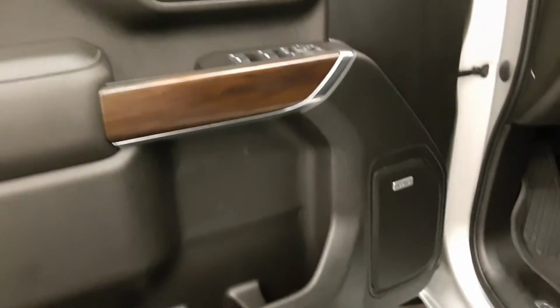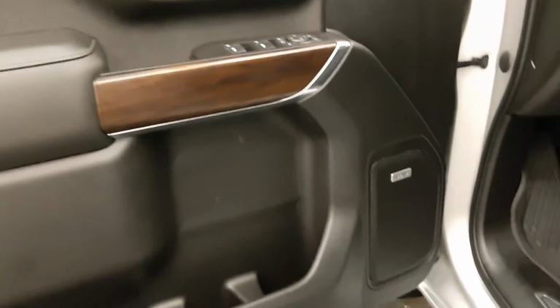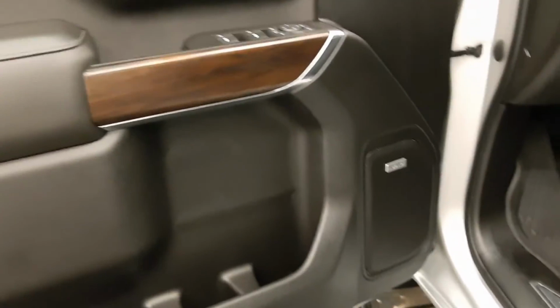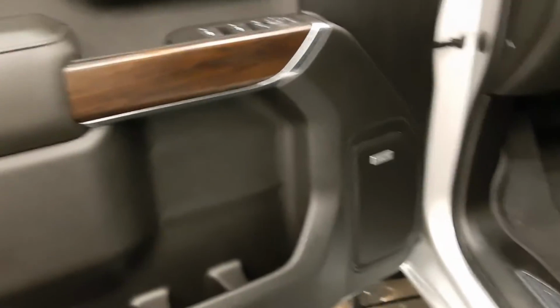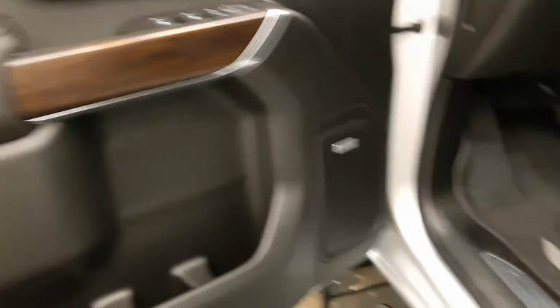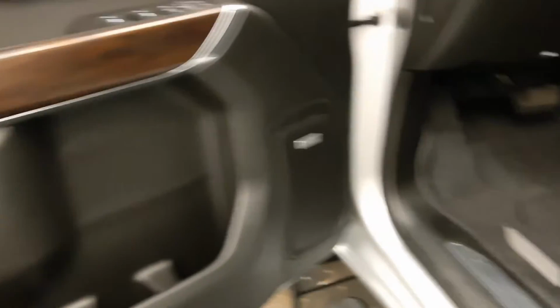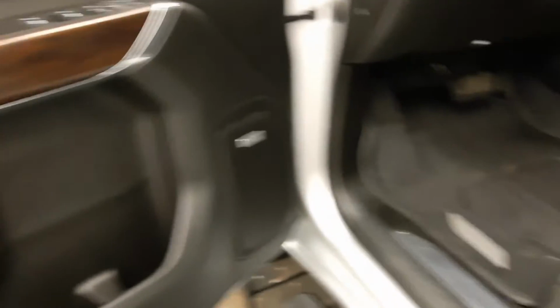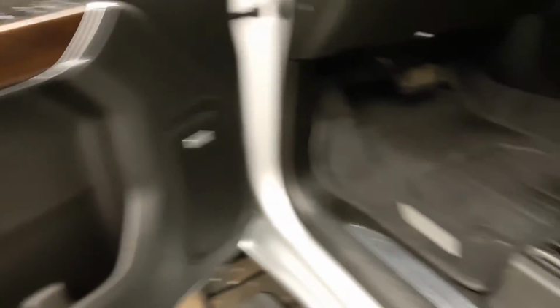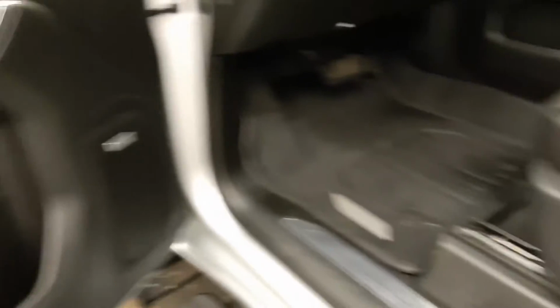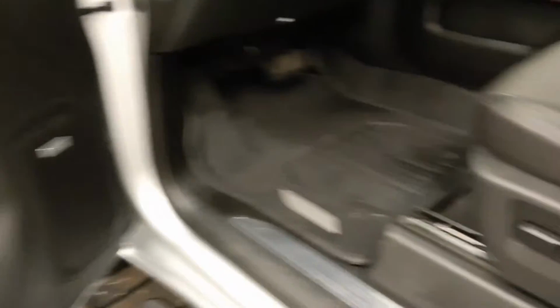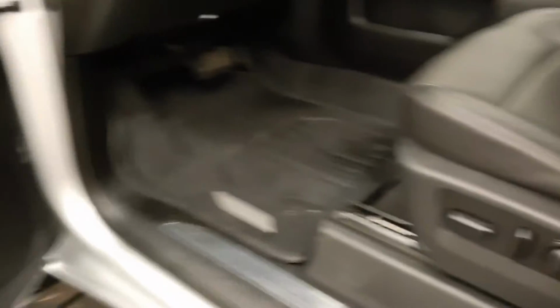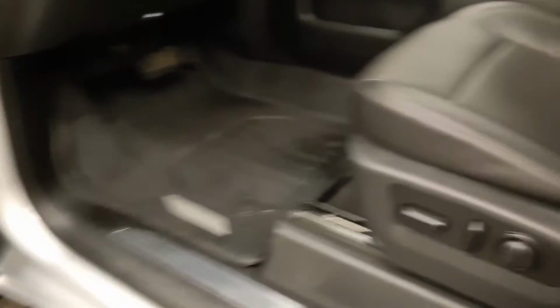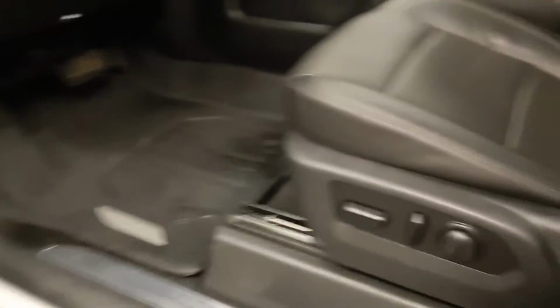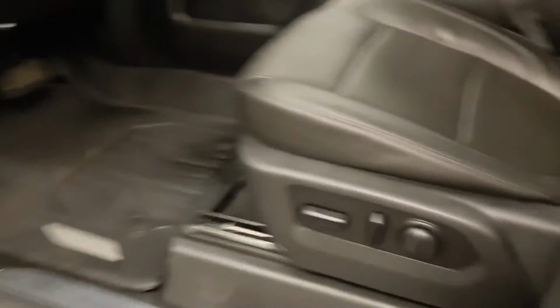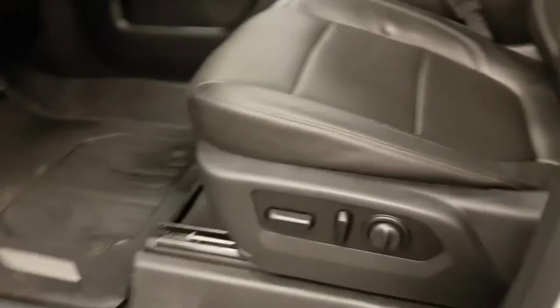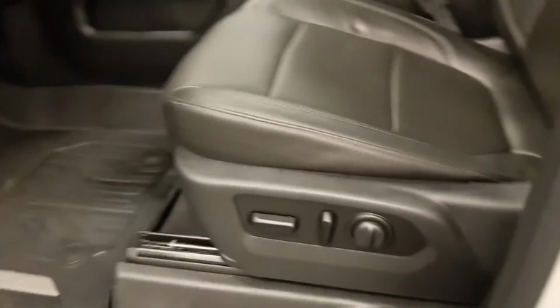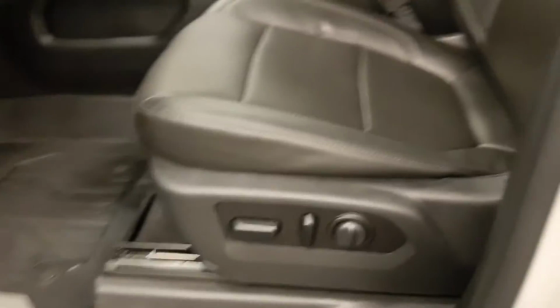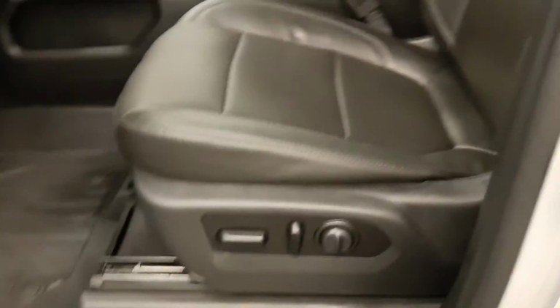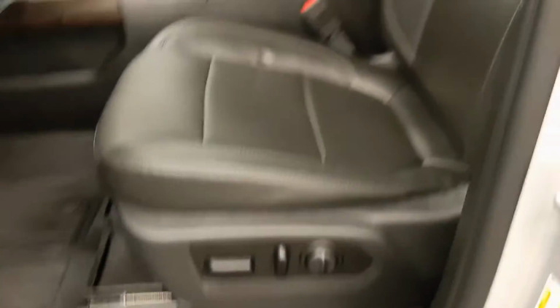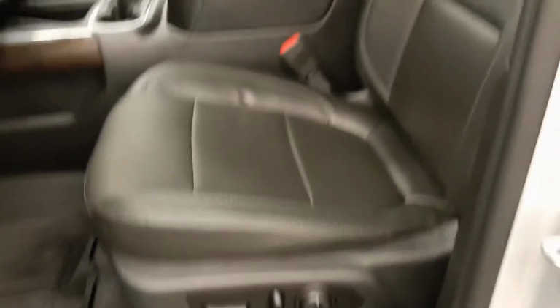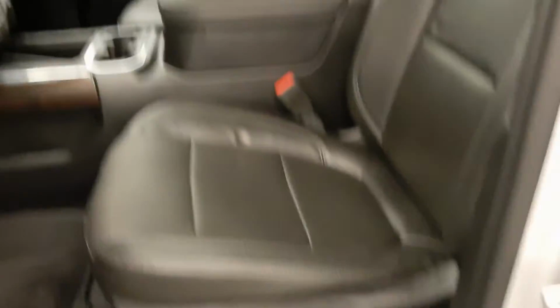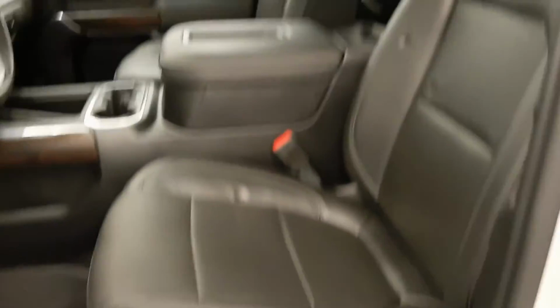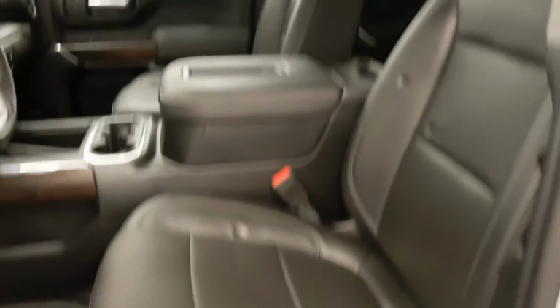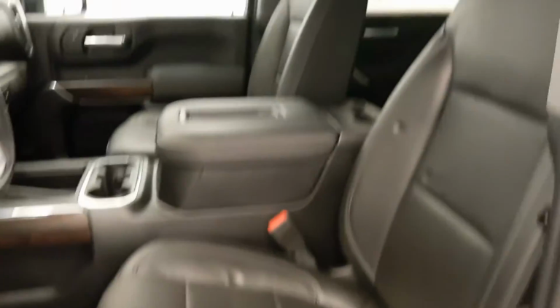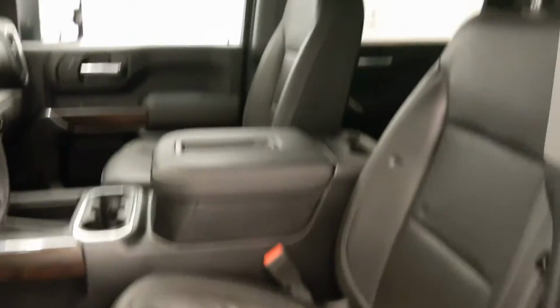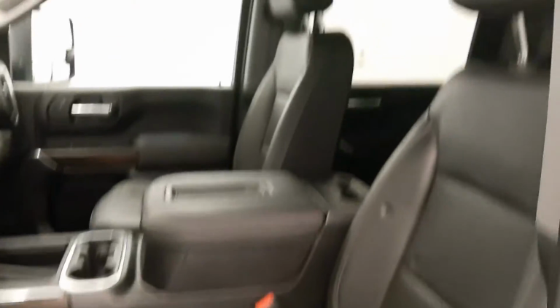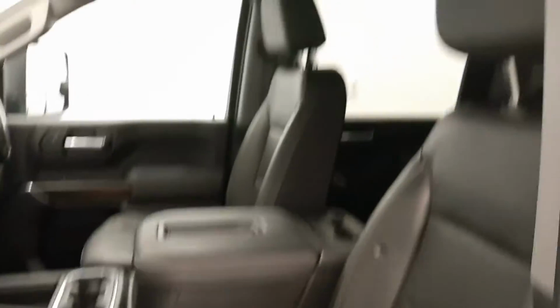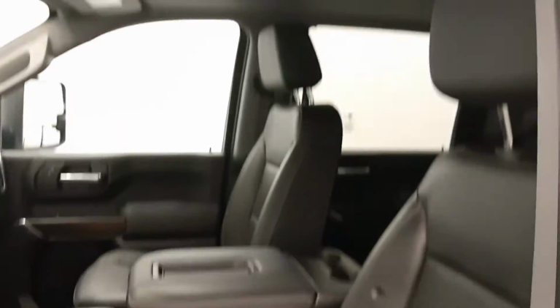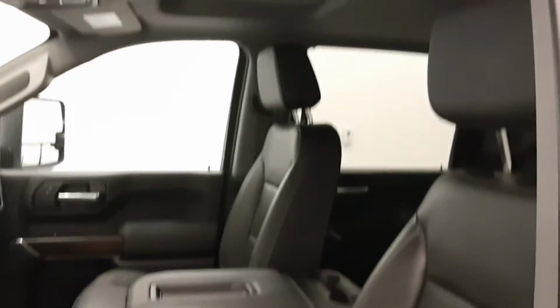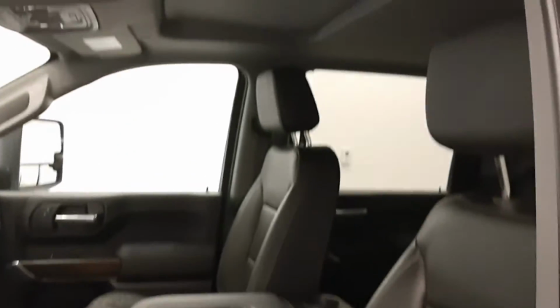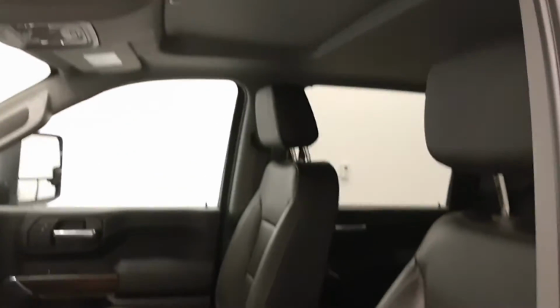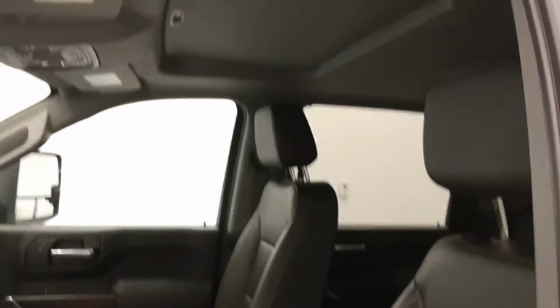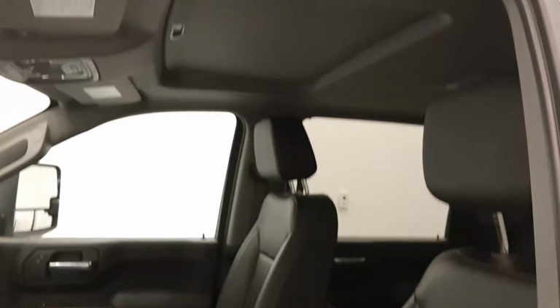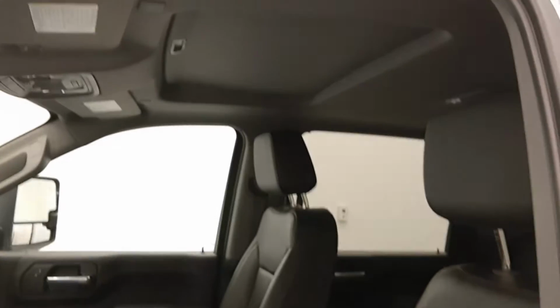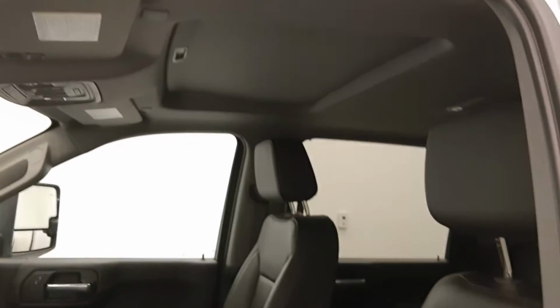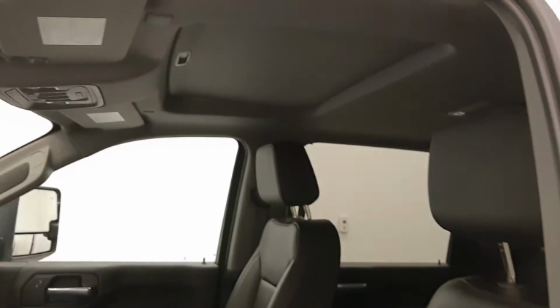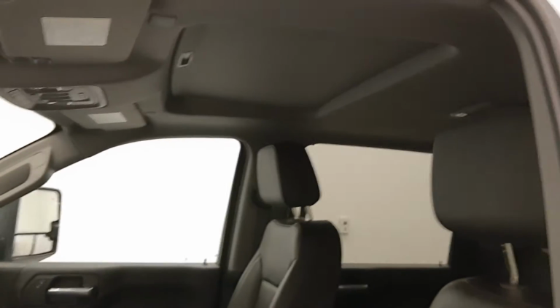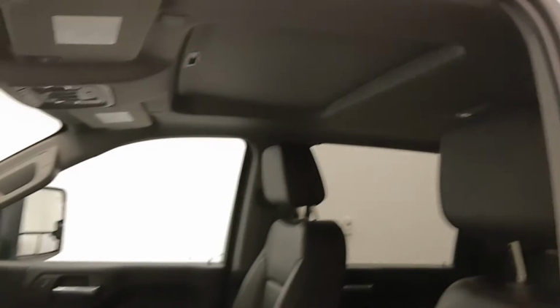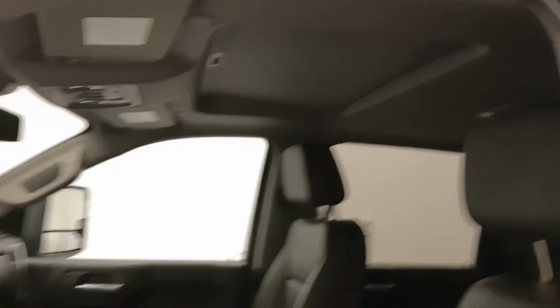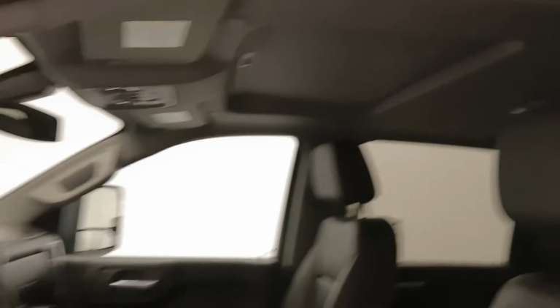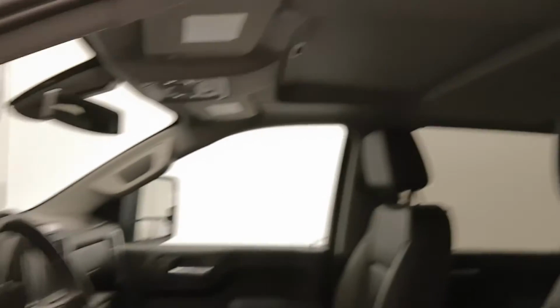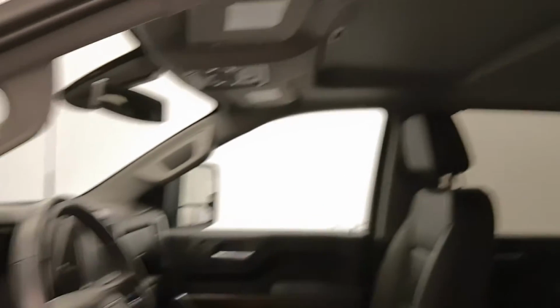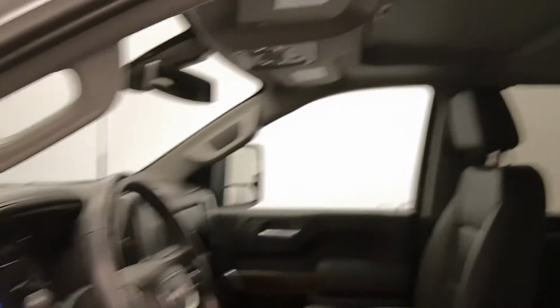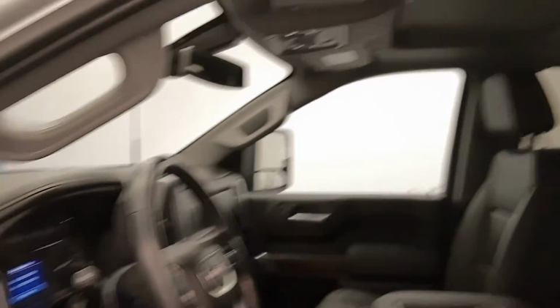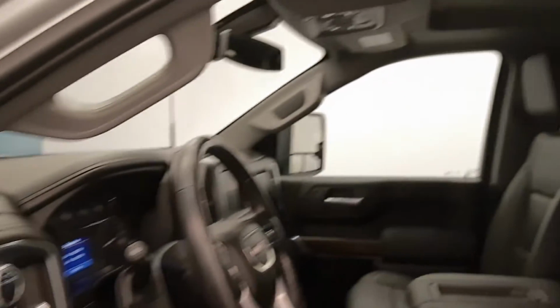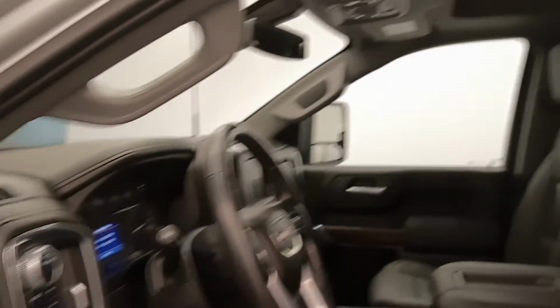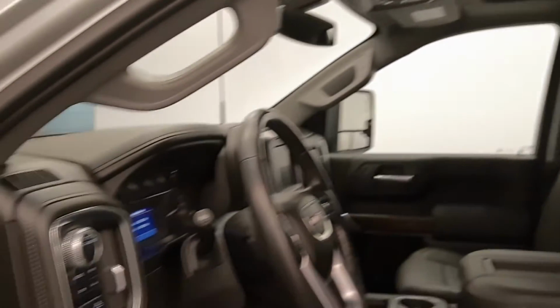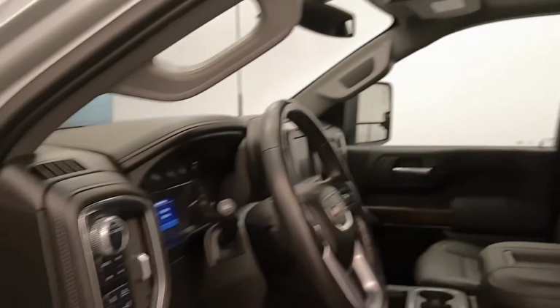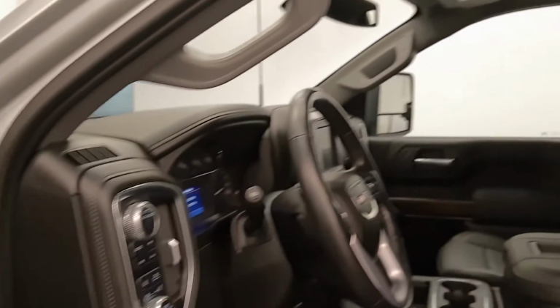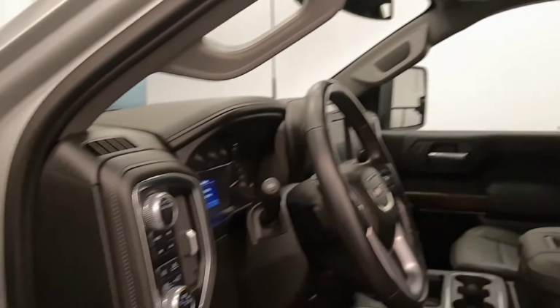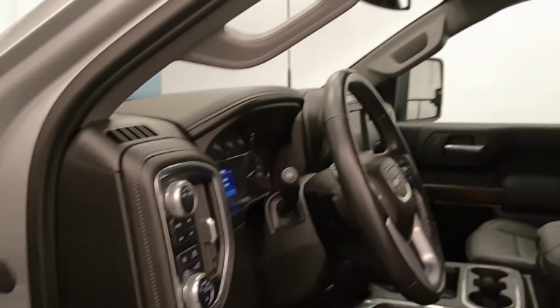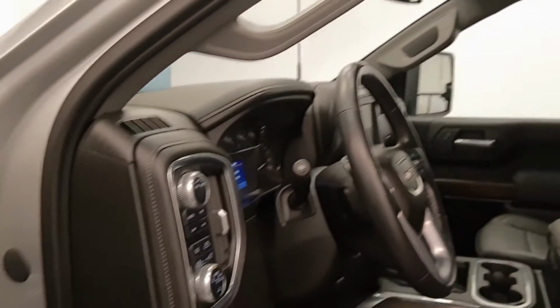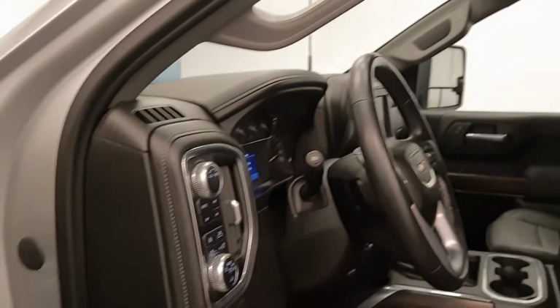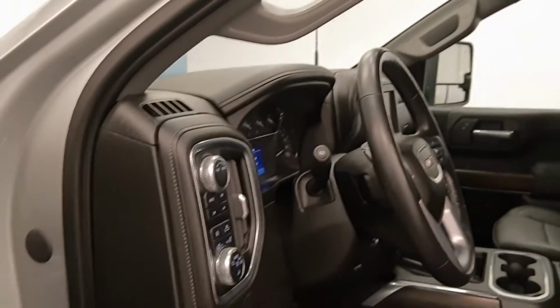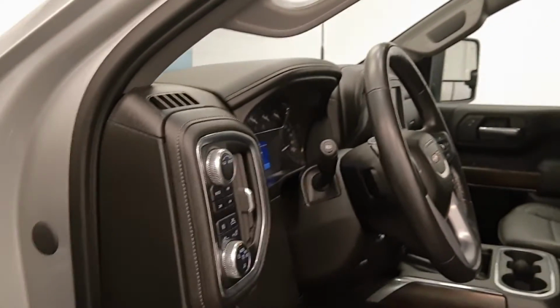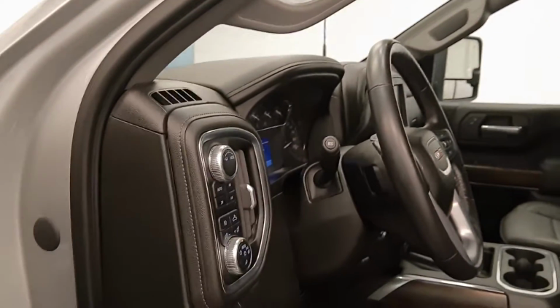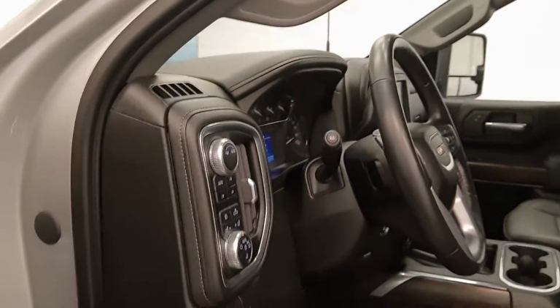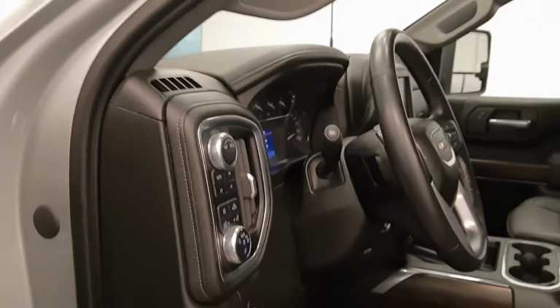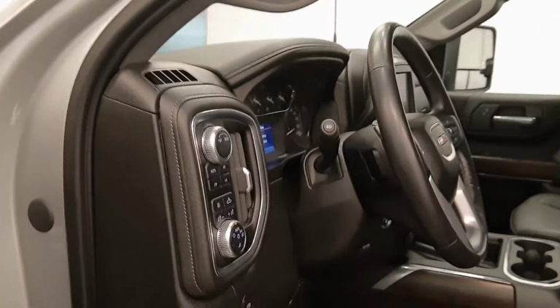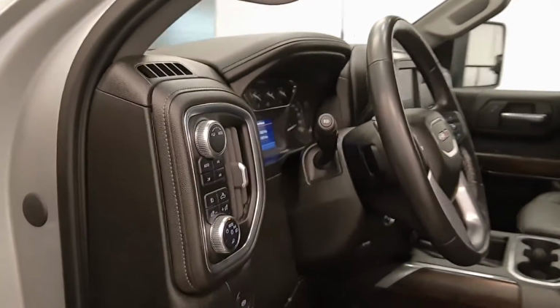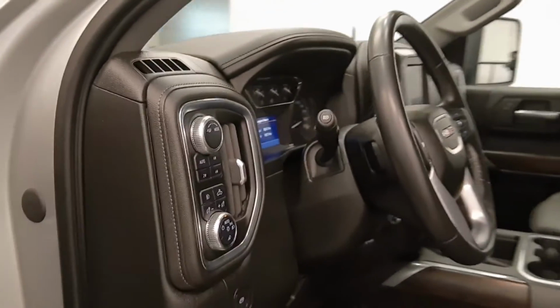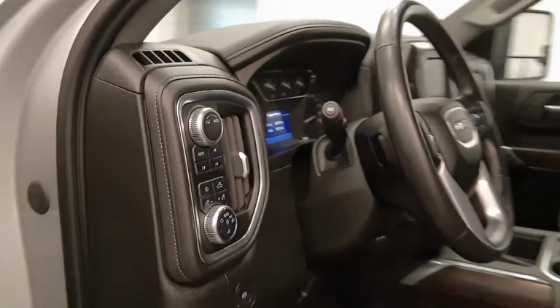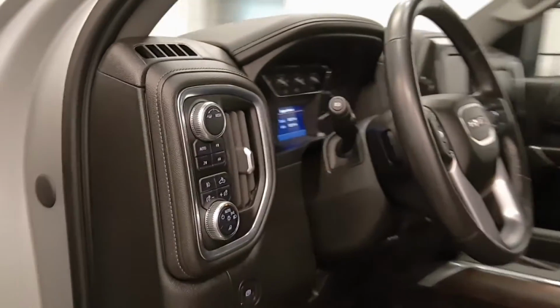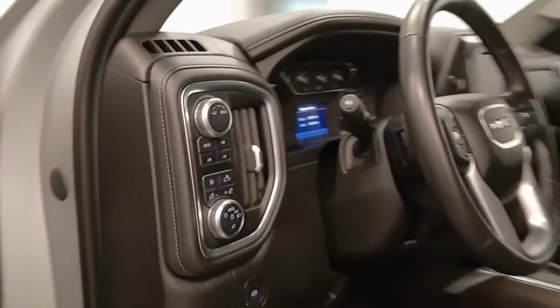Premium audio system, power seats with lumbar support, leather wrap upholstery, sunroof, light controls, four-wheel drive controls, and trailer brake.